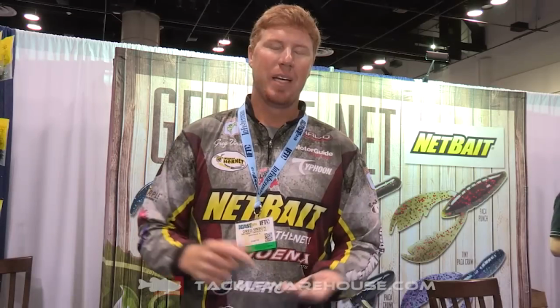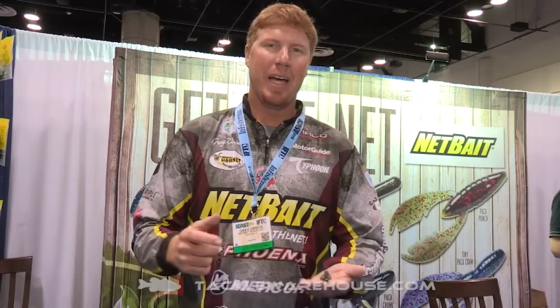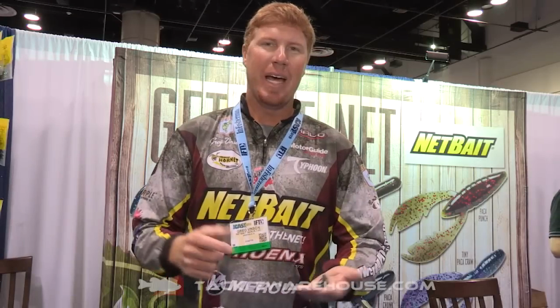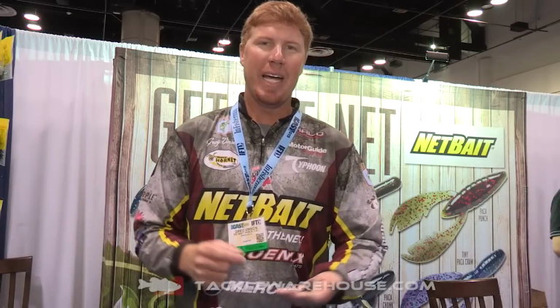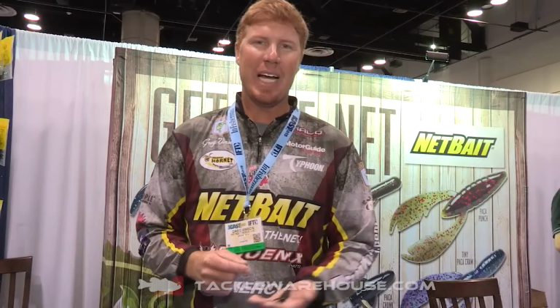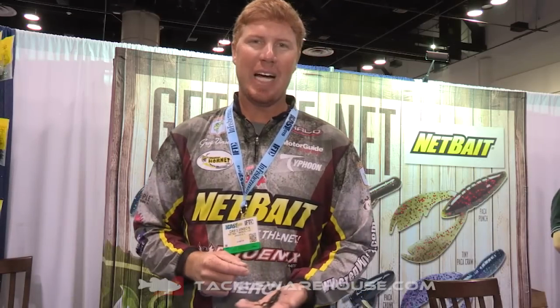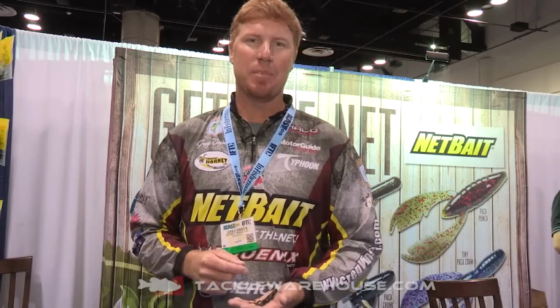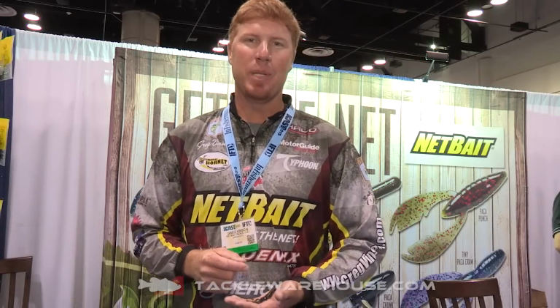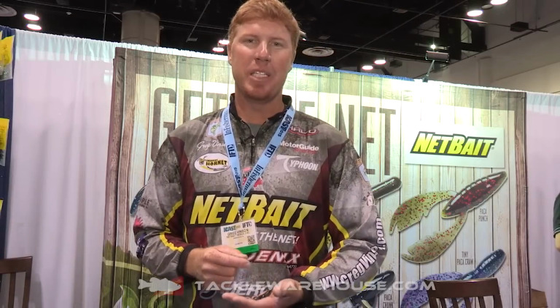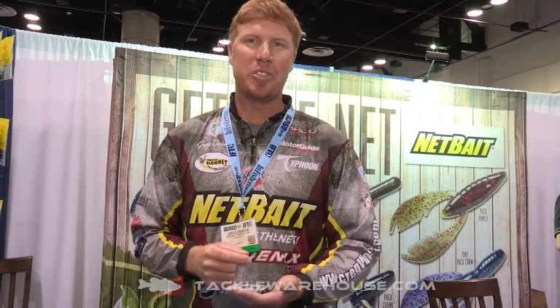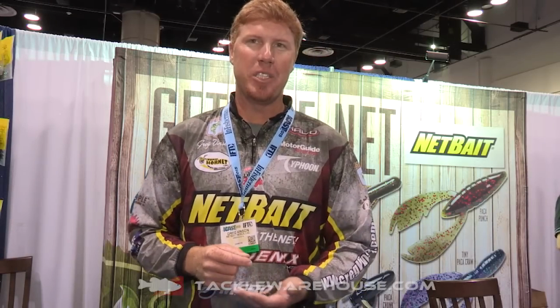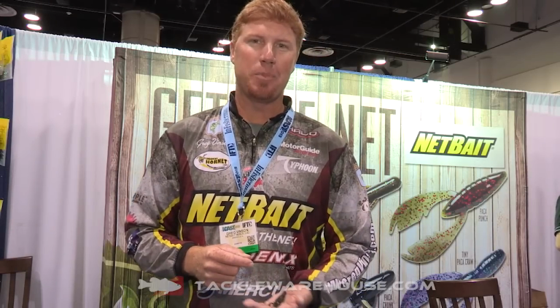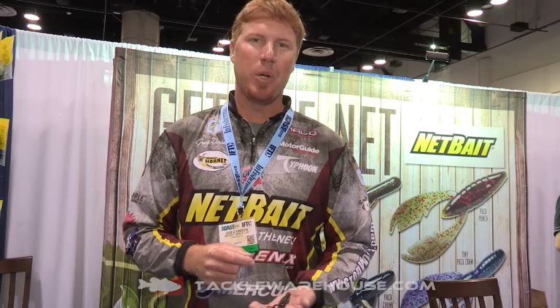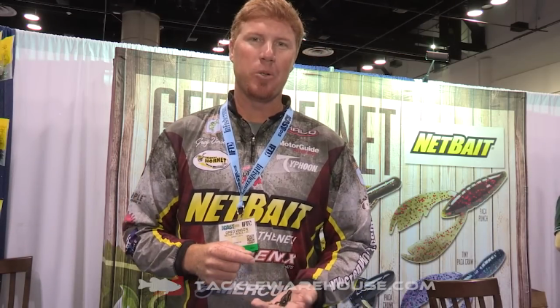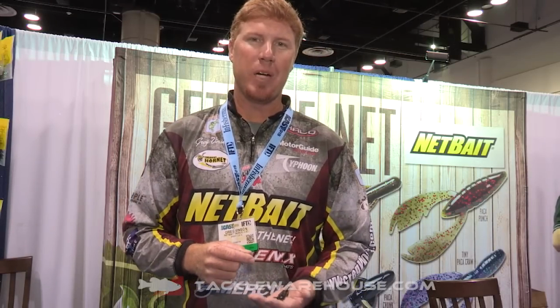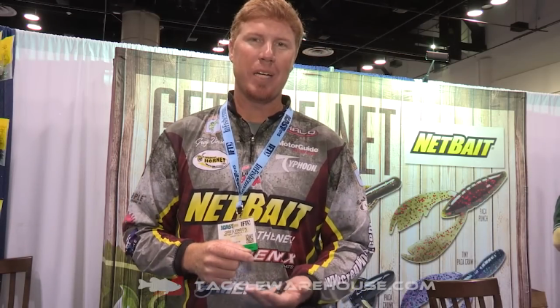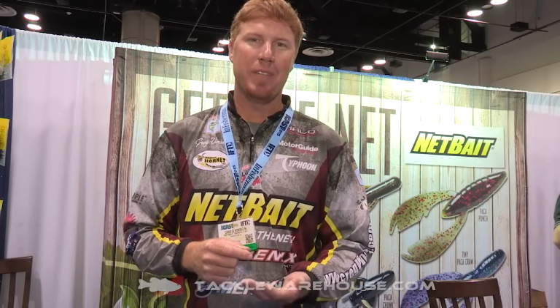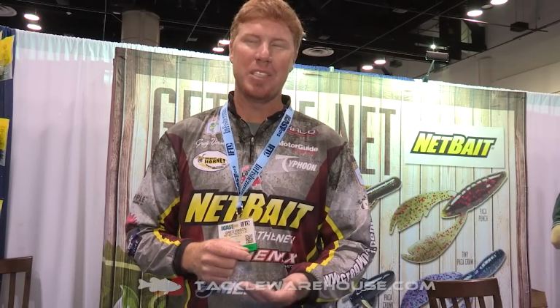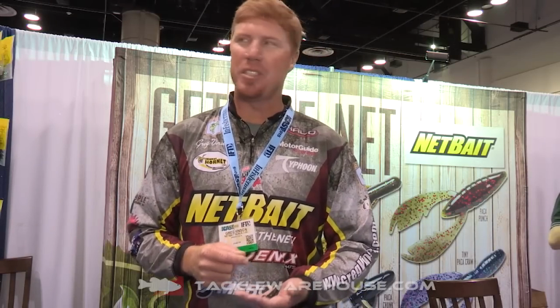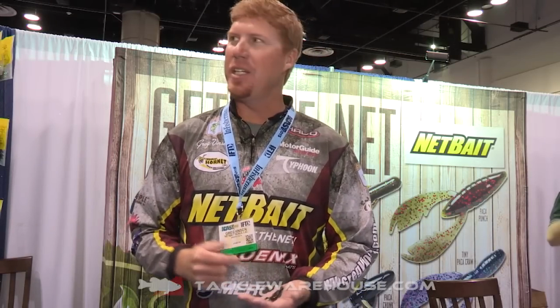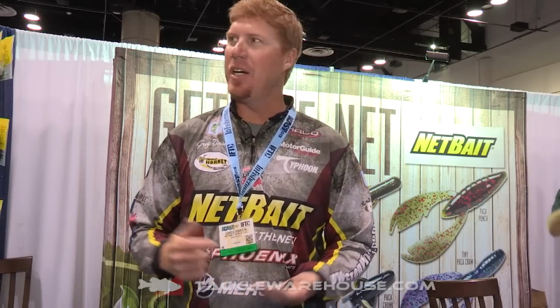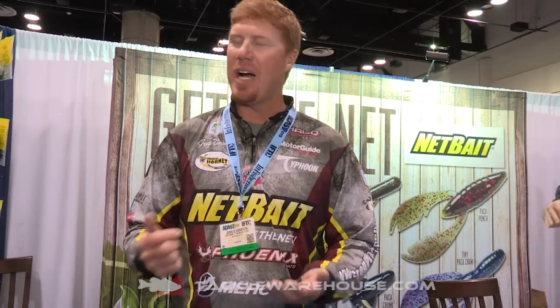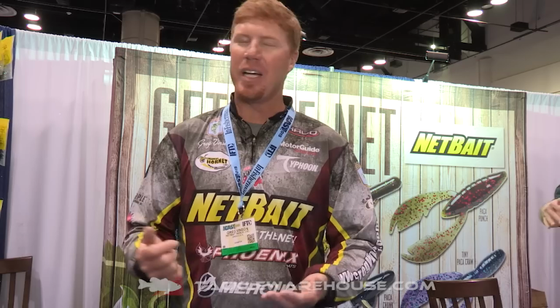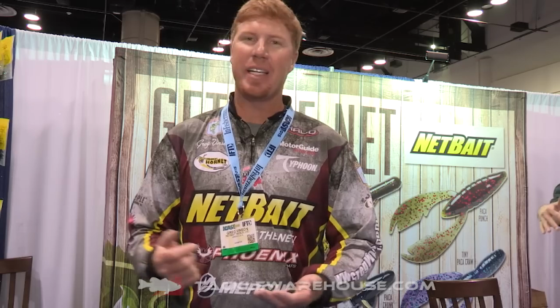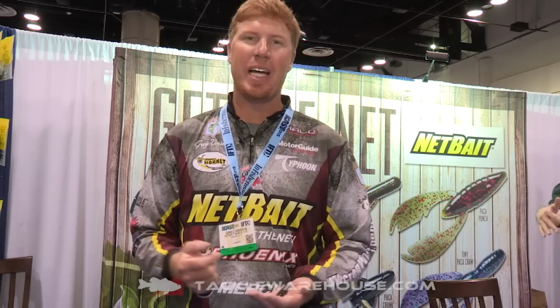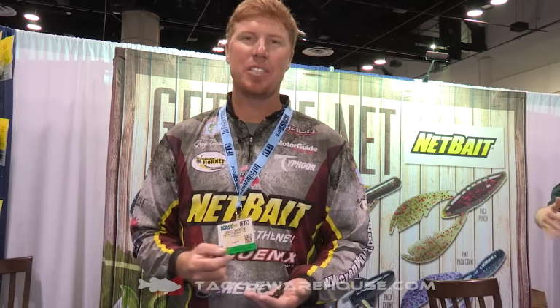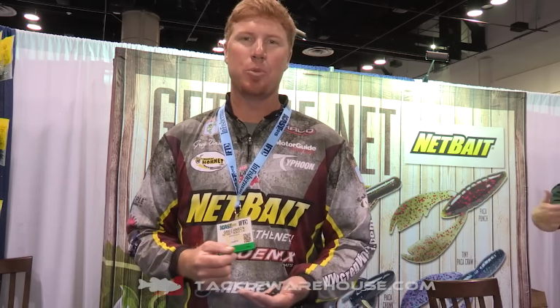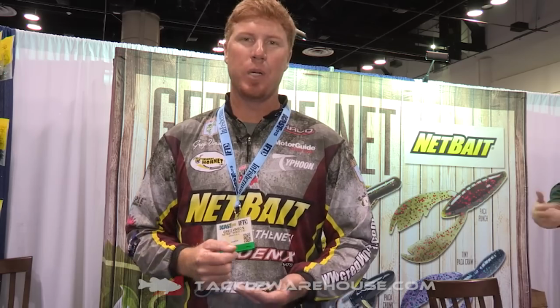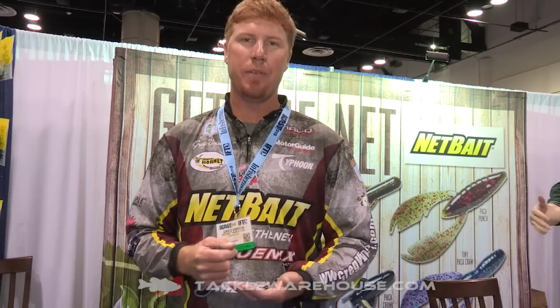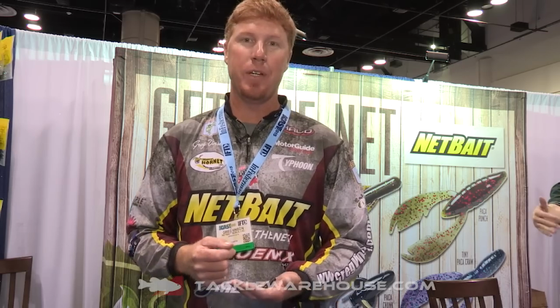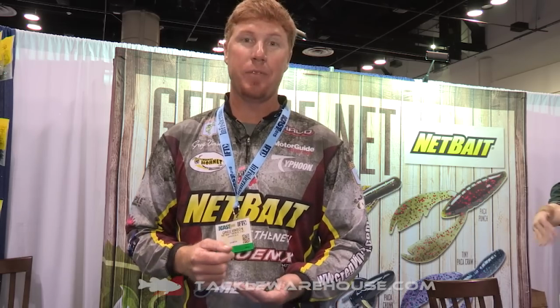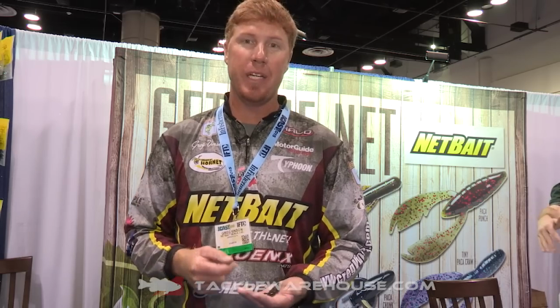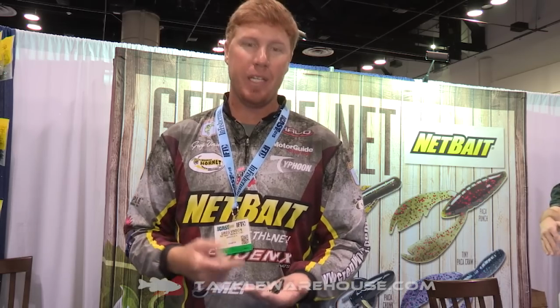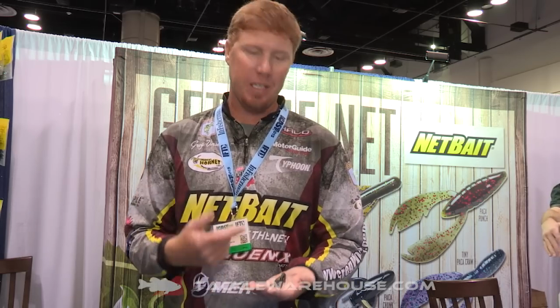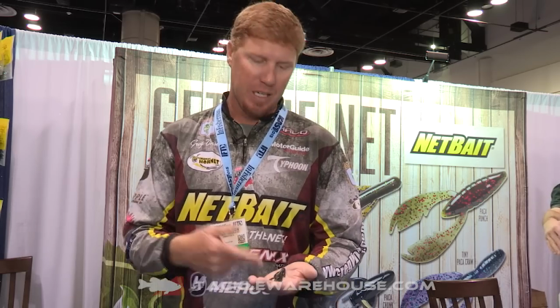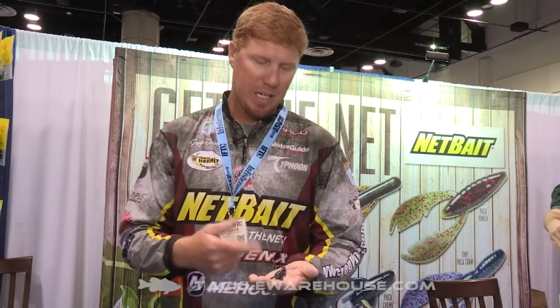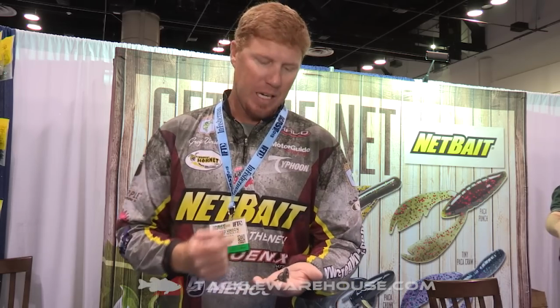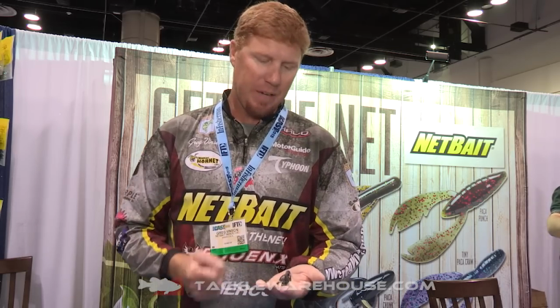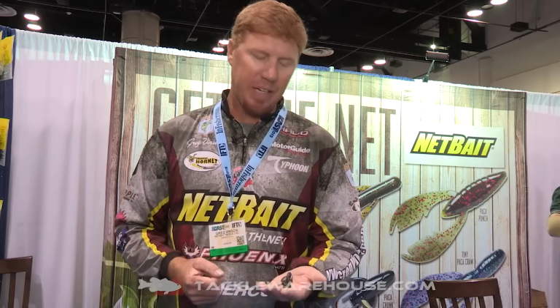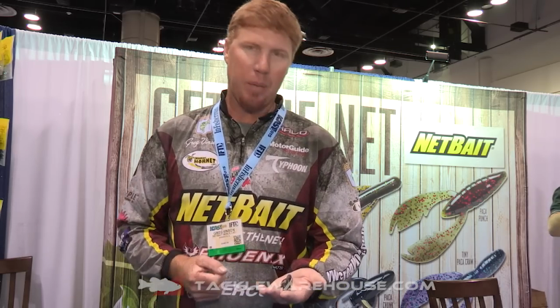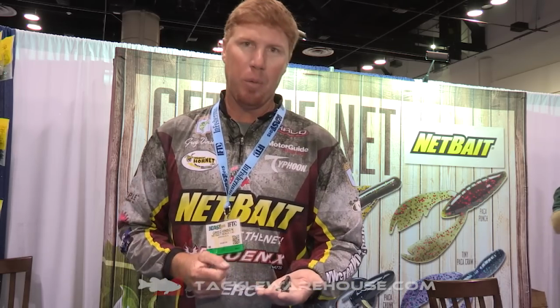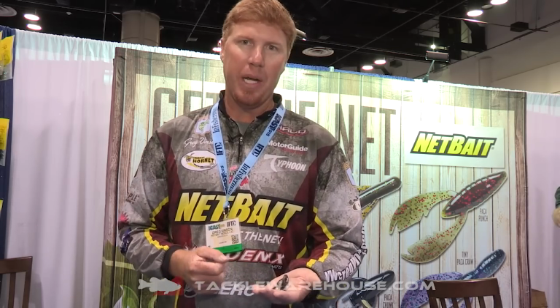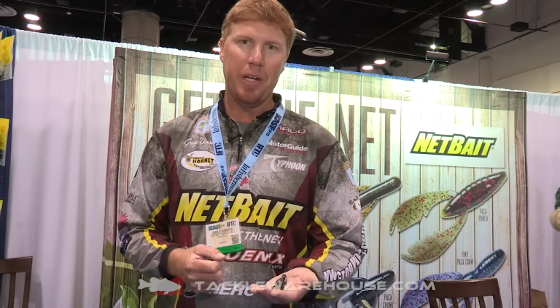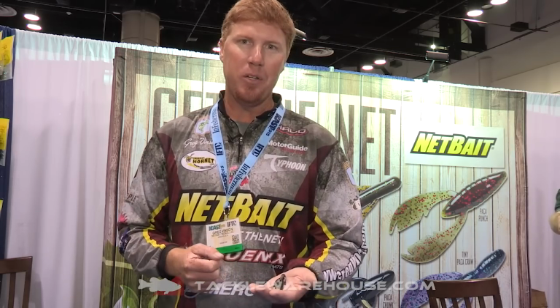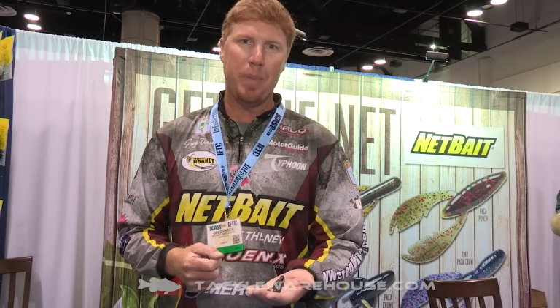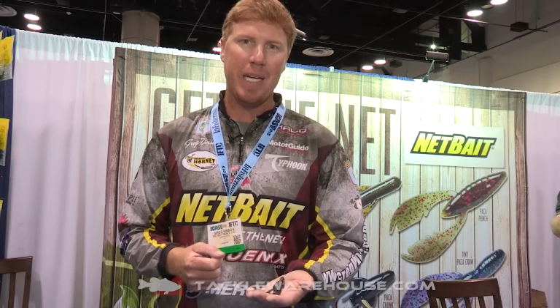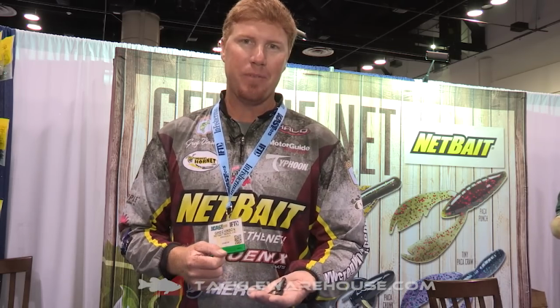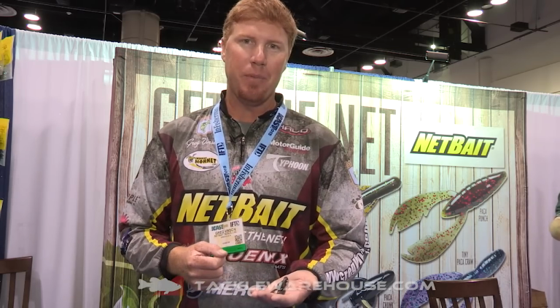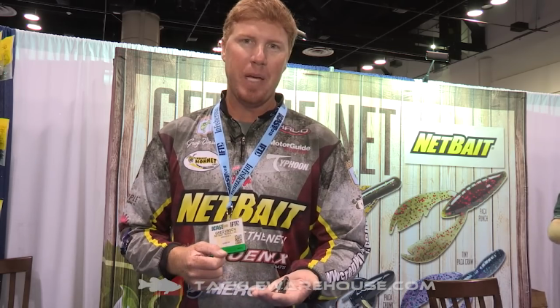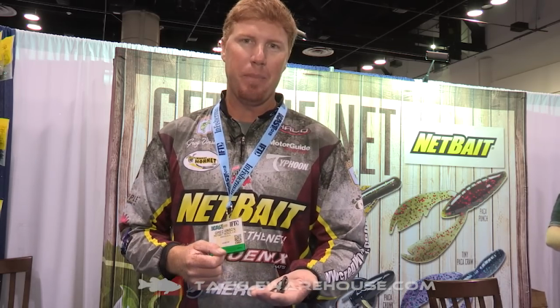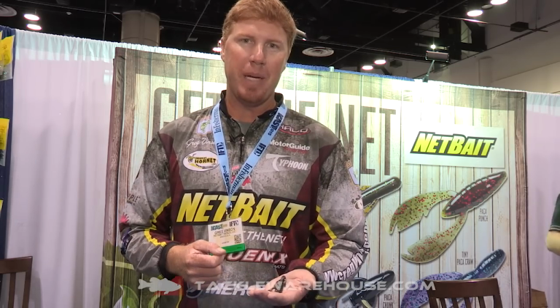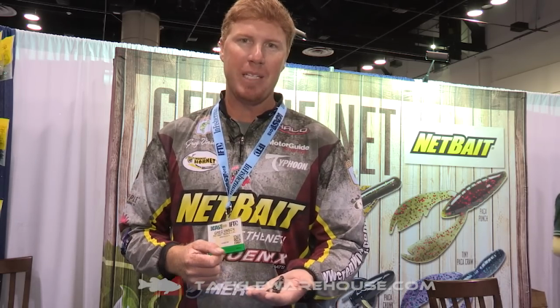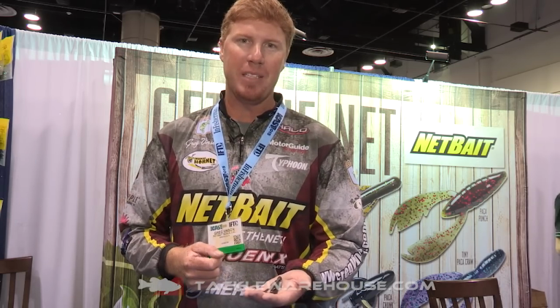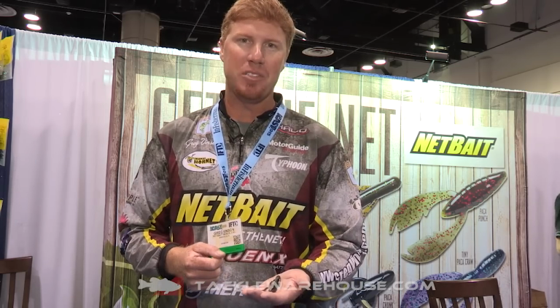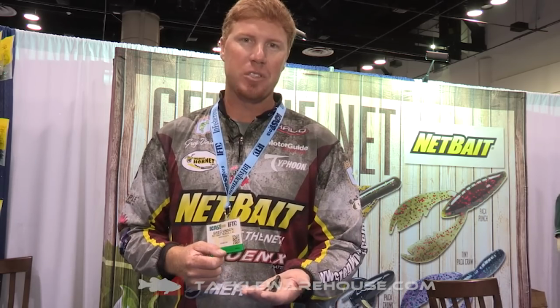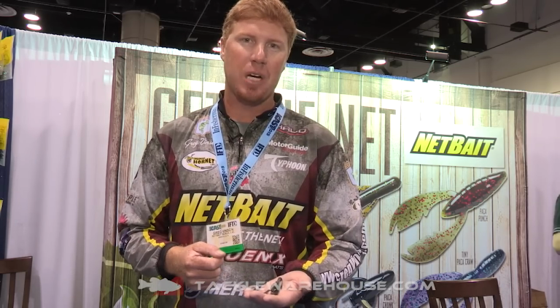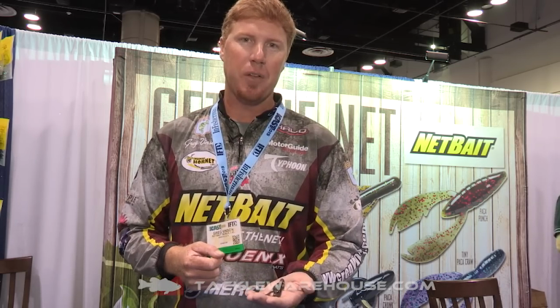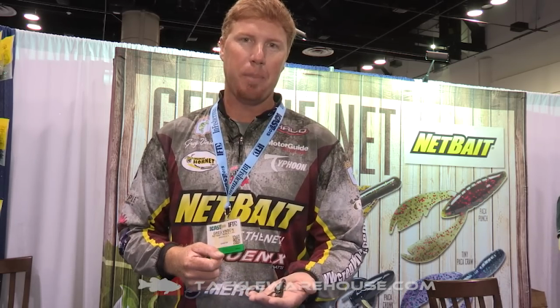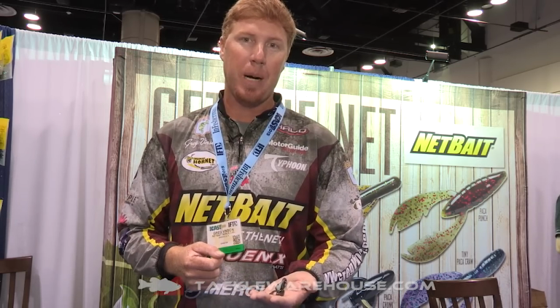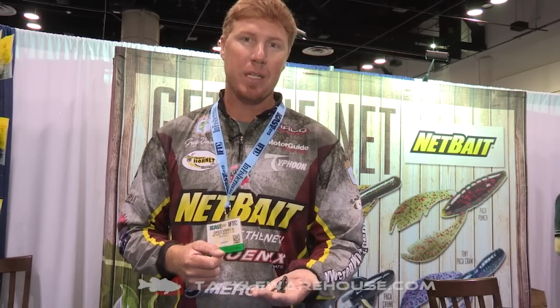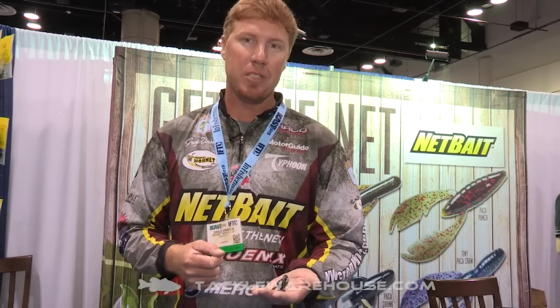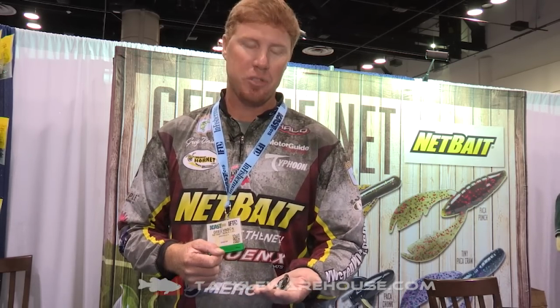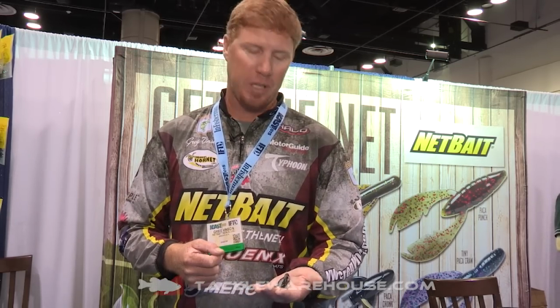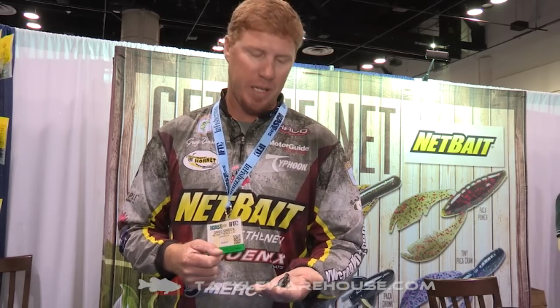Hey guys, I'm Elite Series Pro Greg Benson here at ICAST 2015. I've got a brand new bait from Netbait — this is called the Paka Slim.